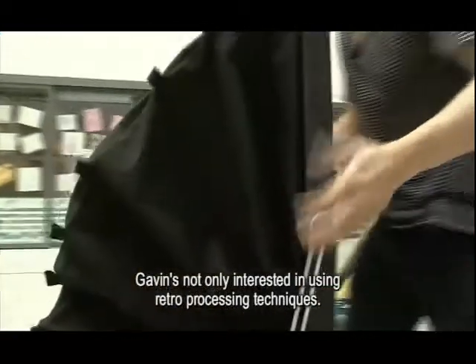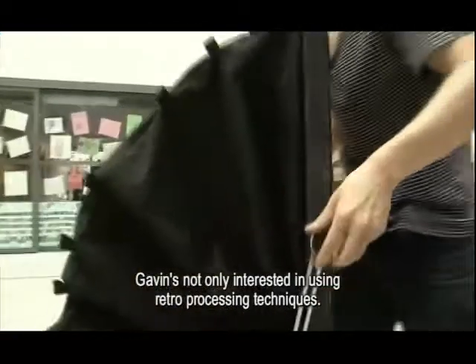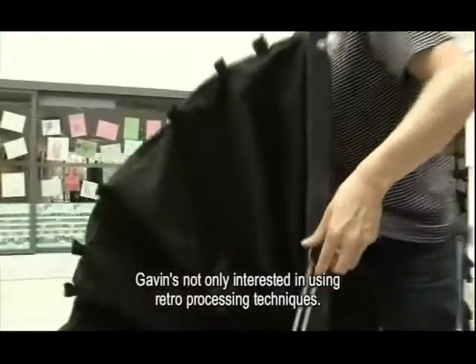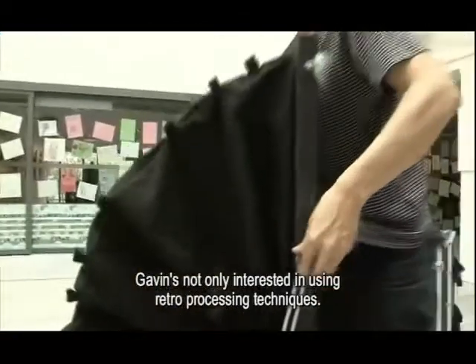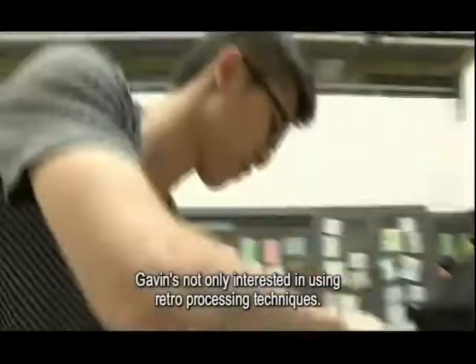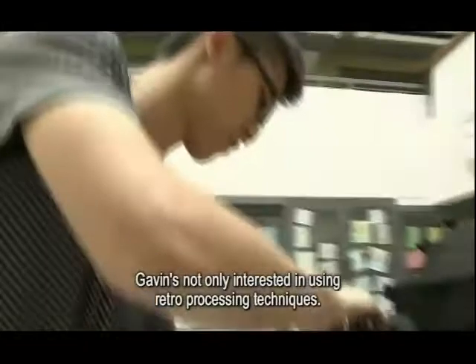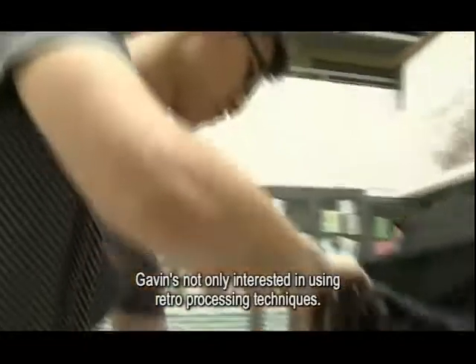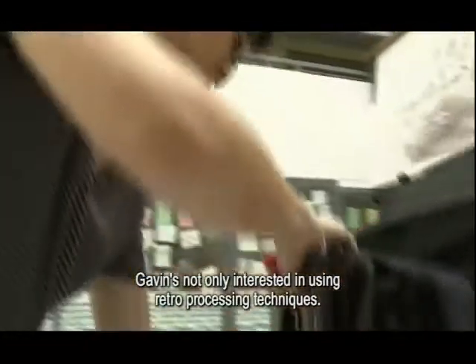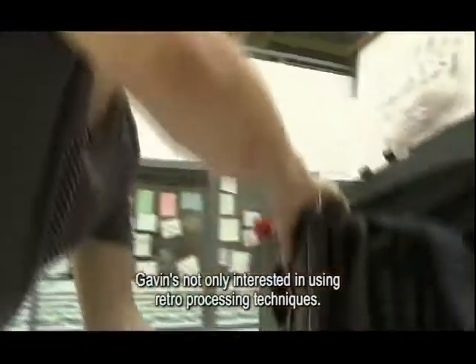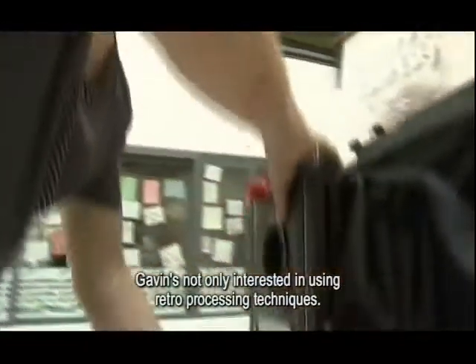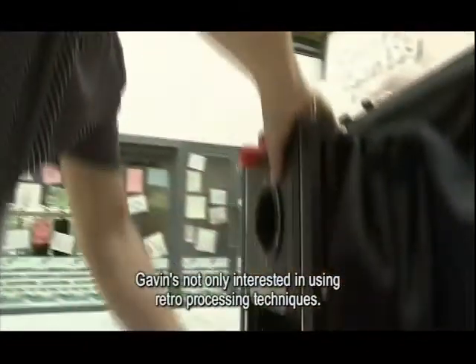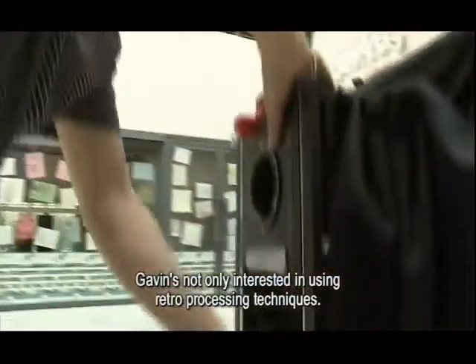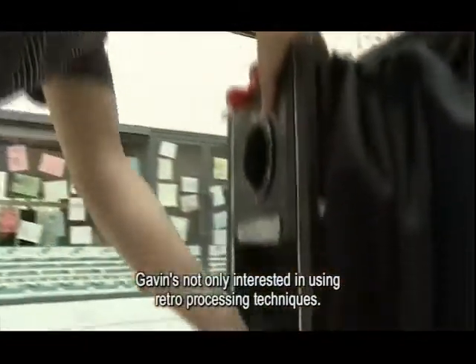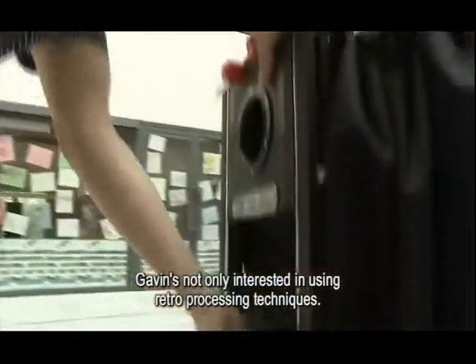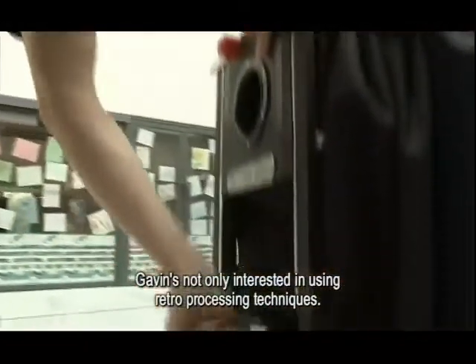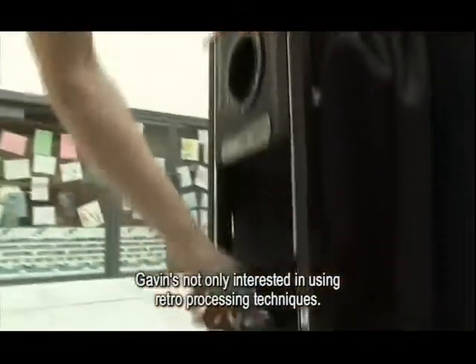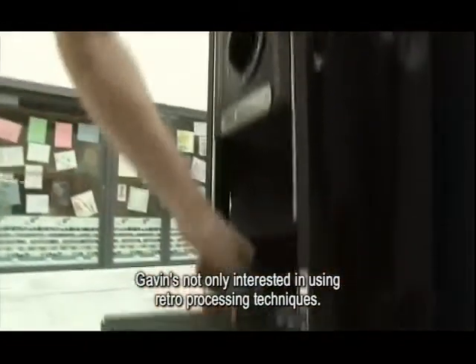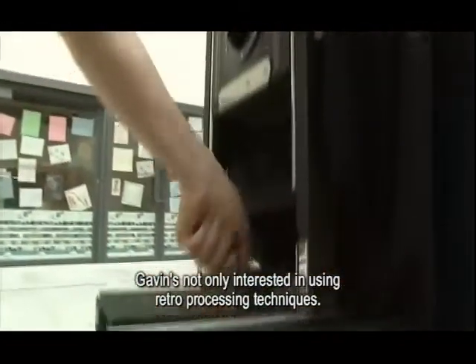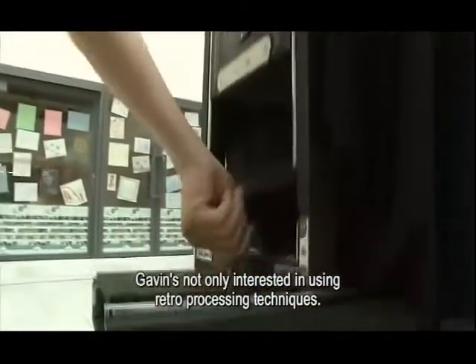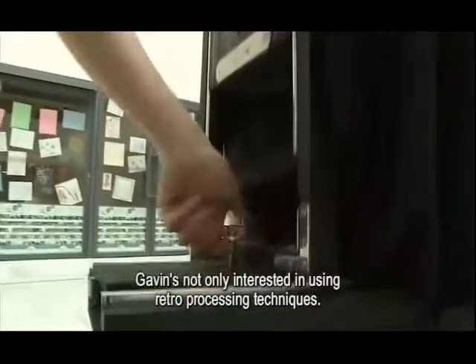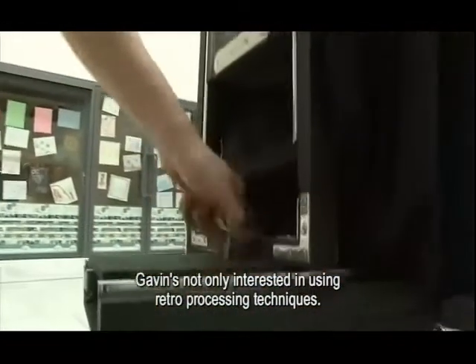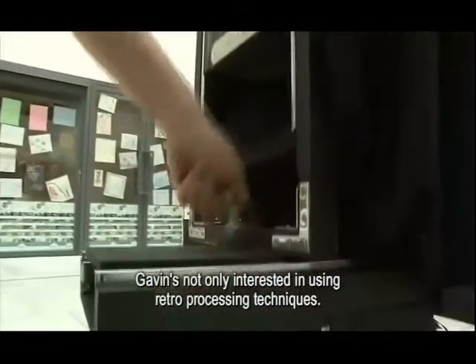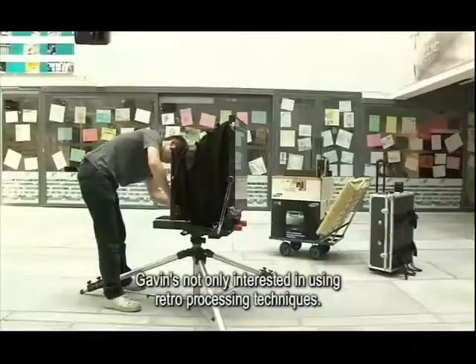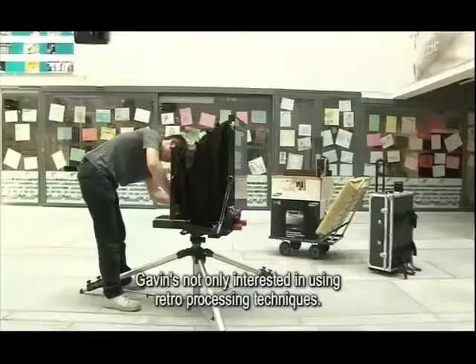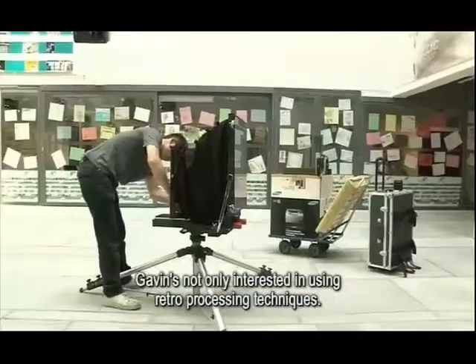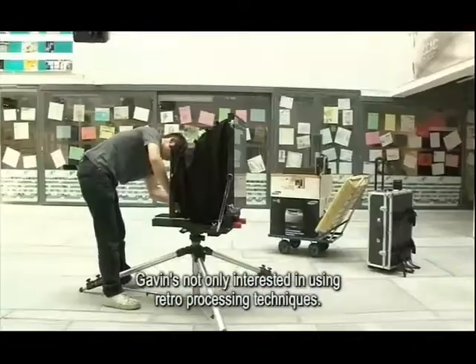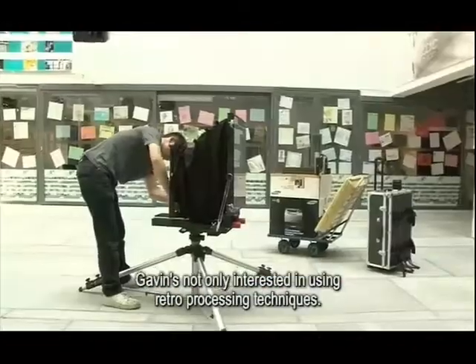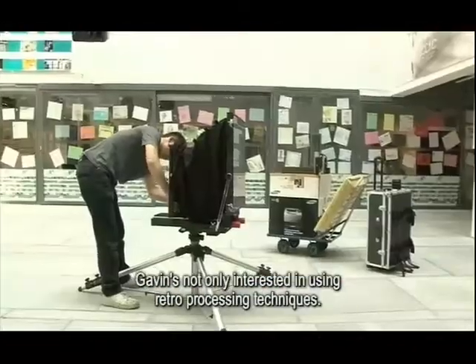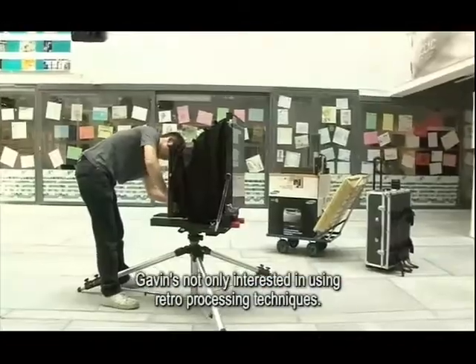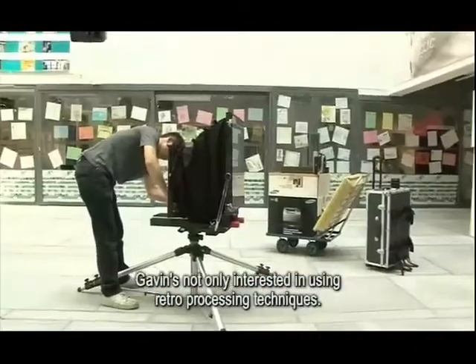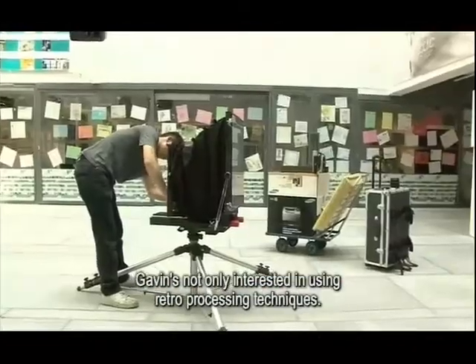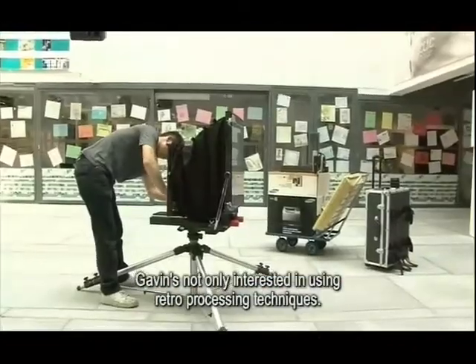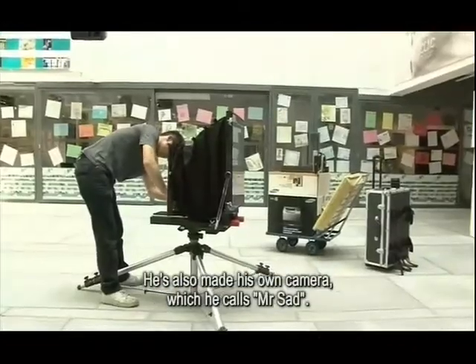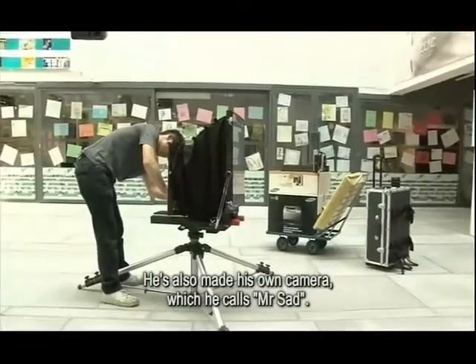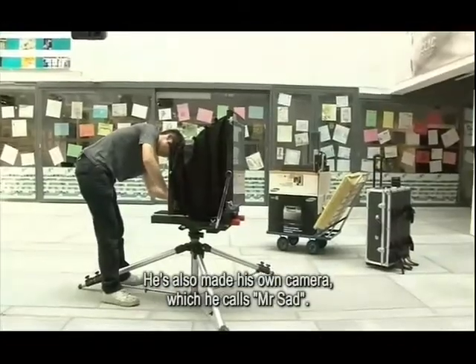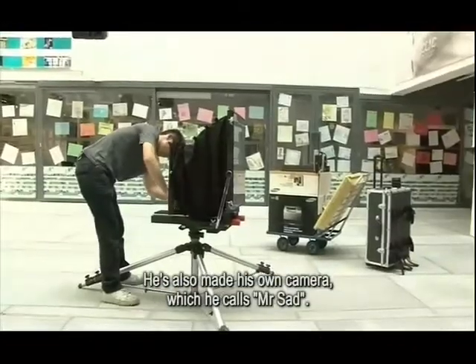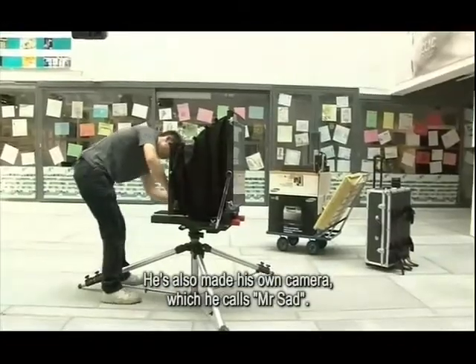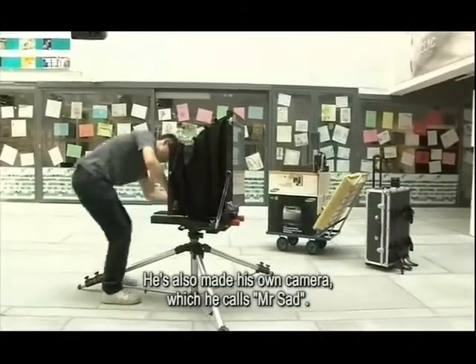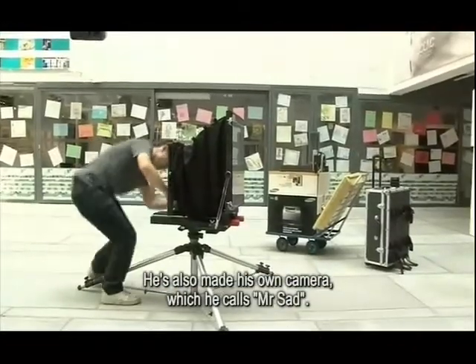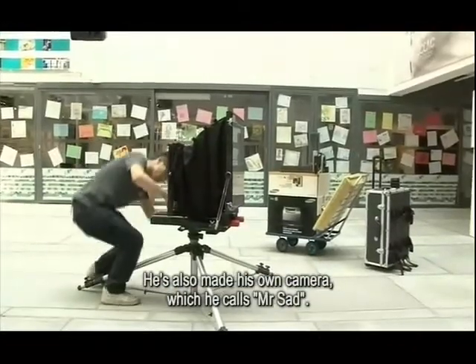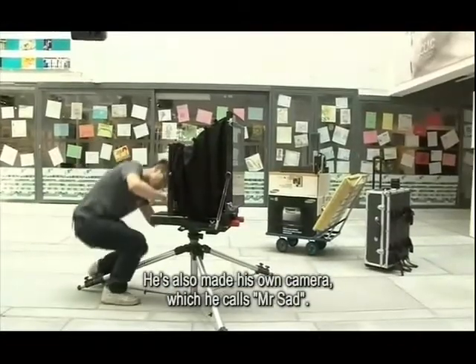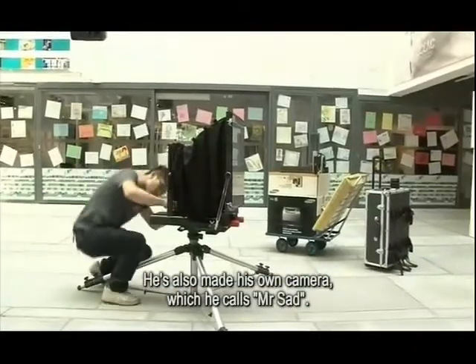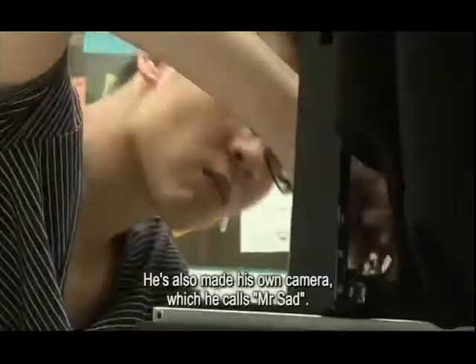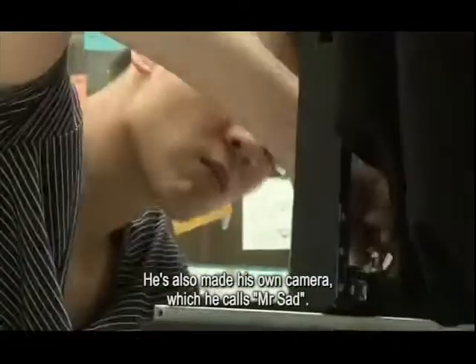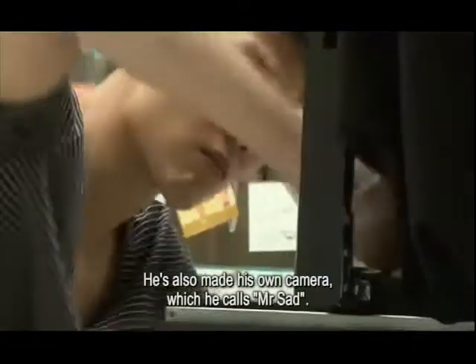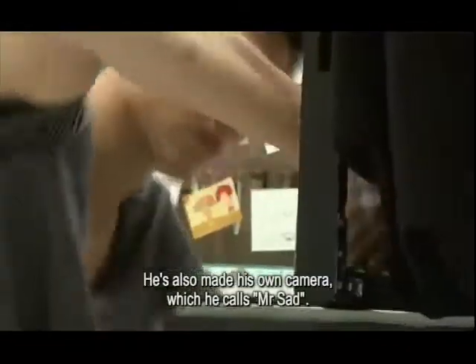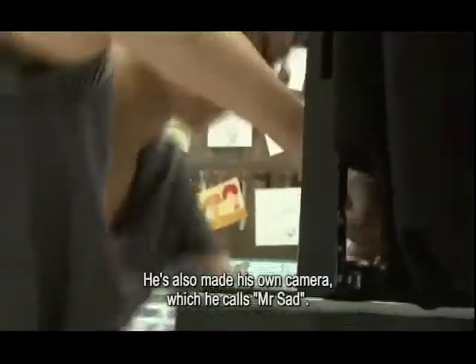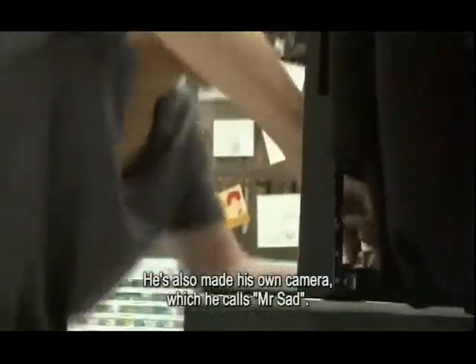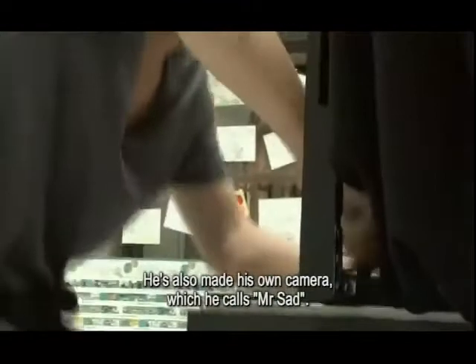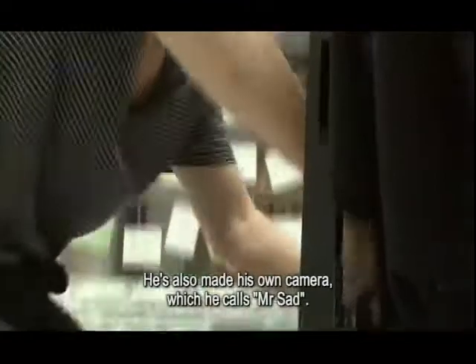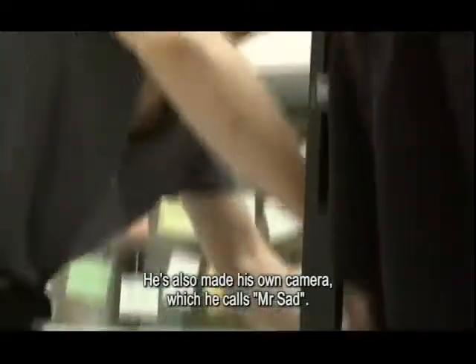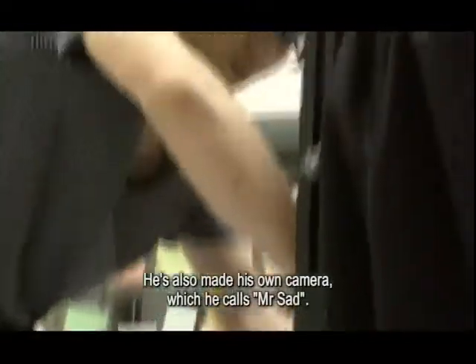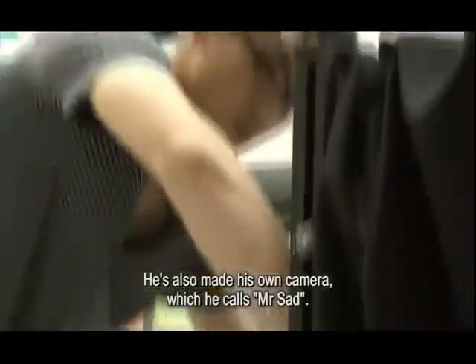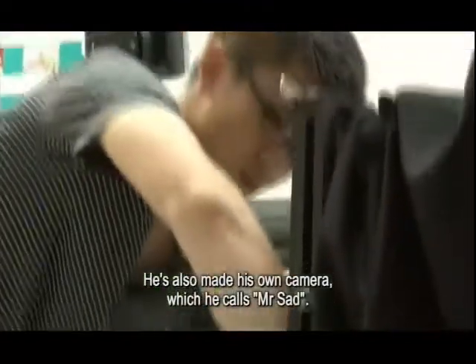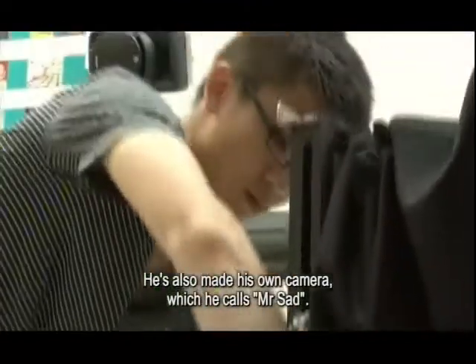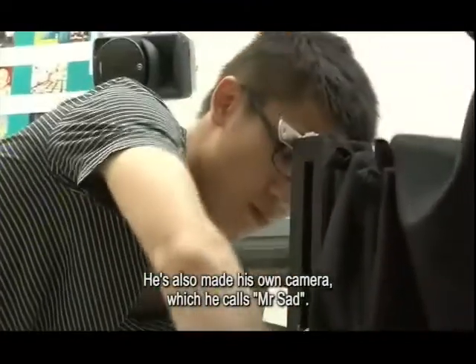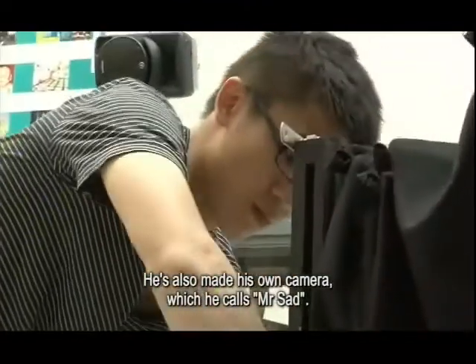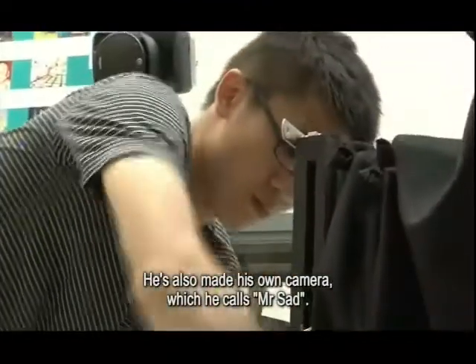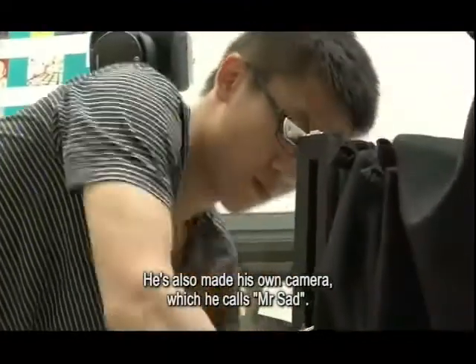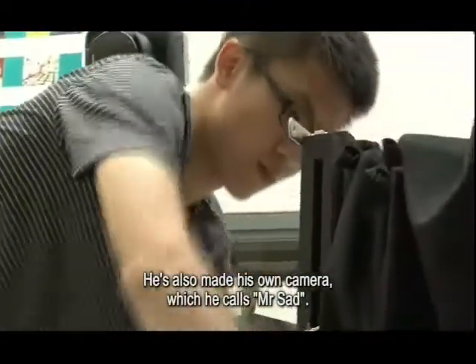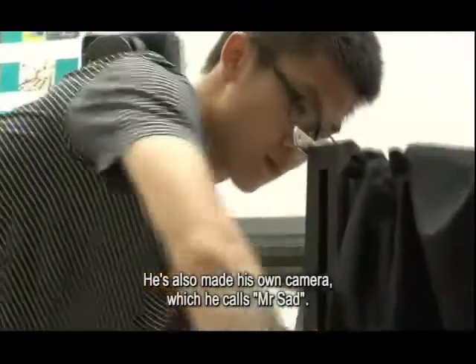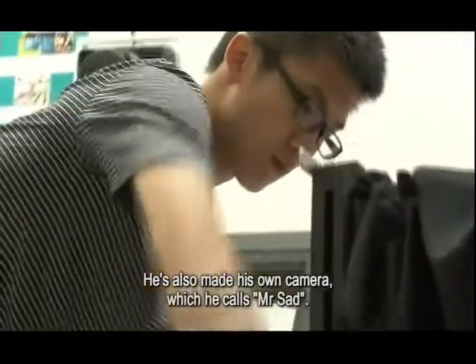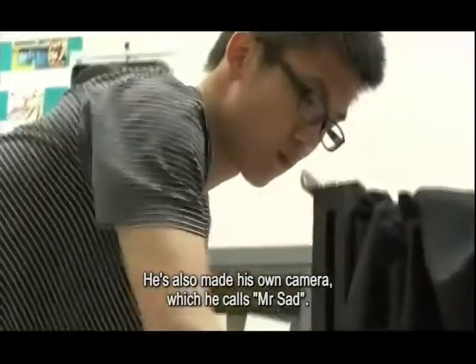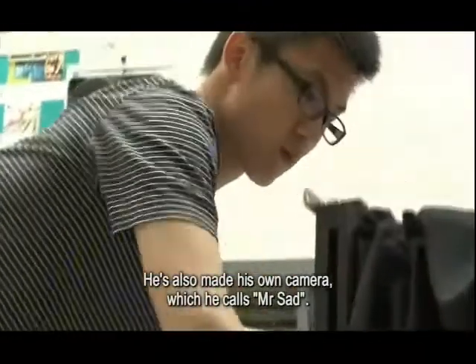Gavin is not only interested in using retro processing techniques — he has also made his own camera, which he calls Mr. Saad.